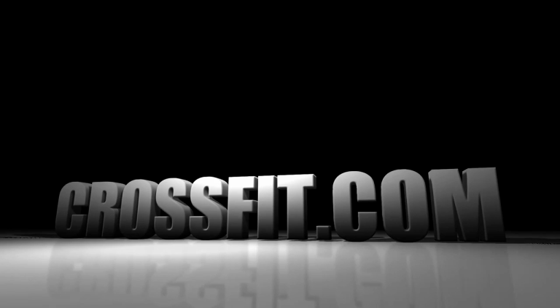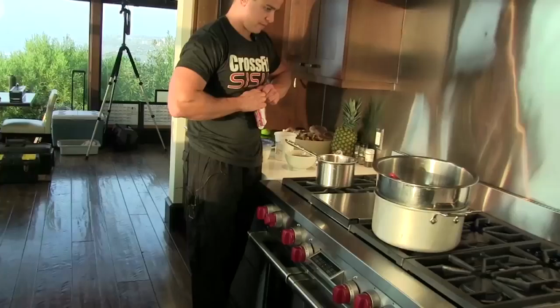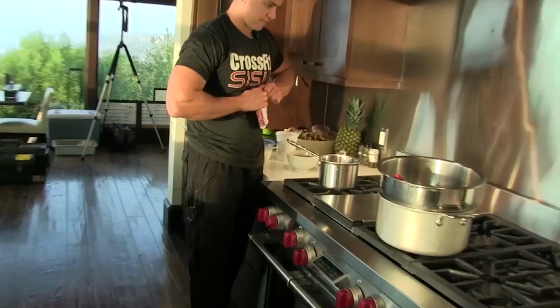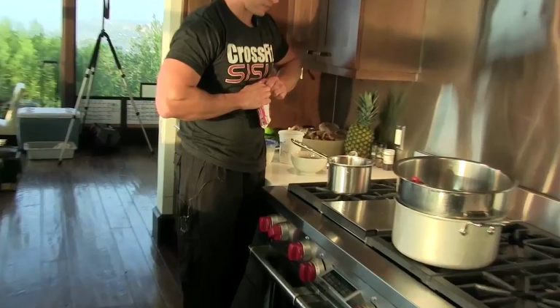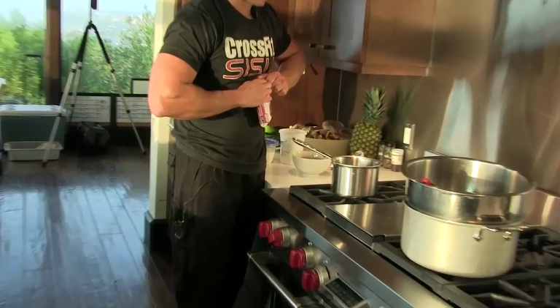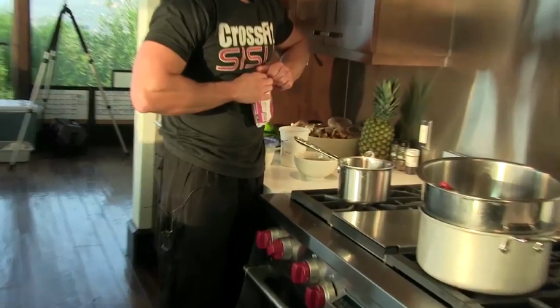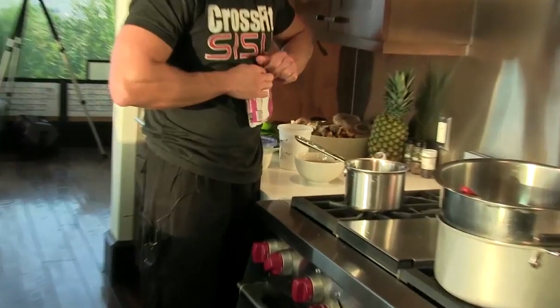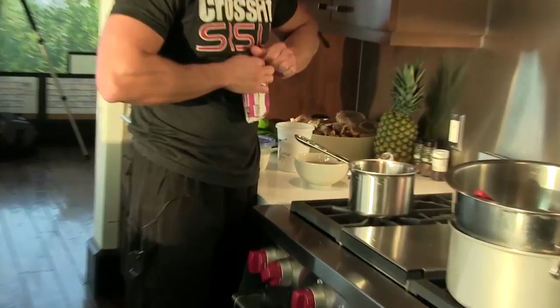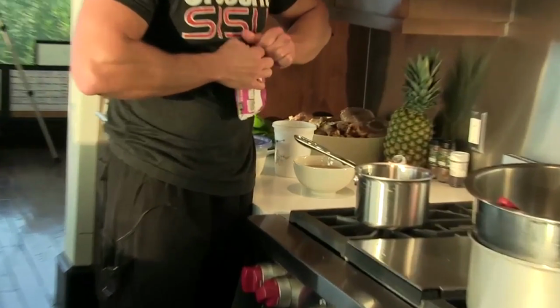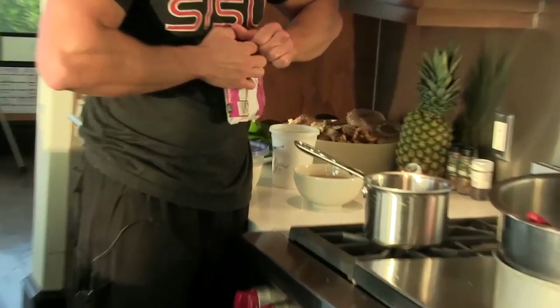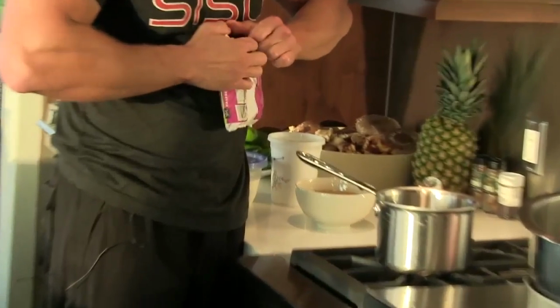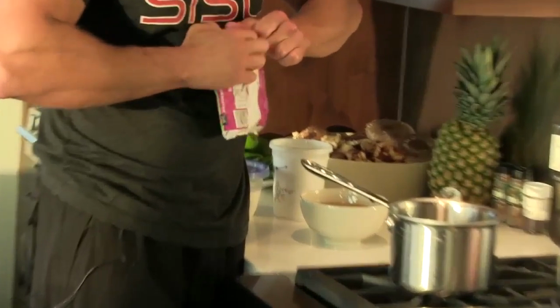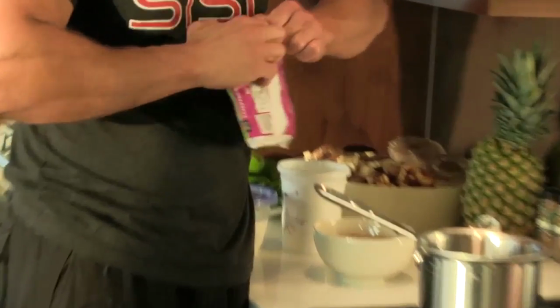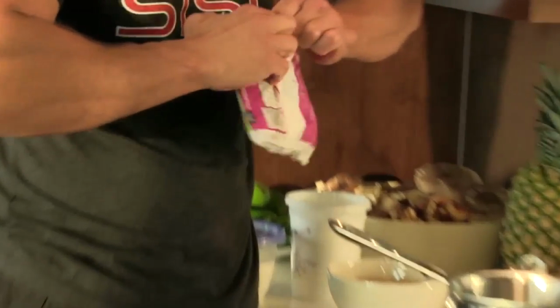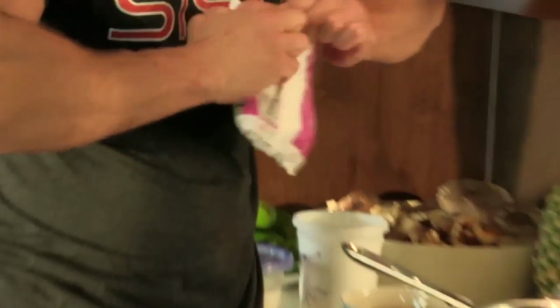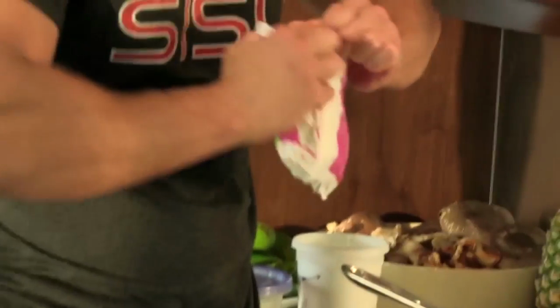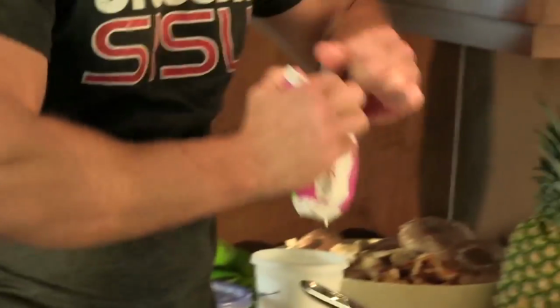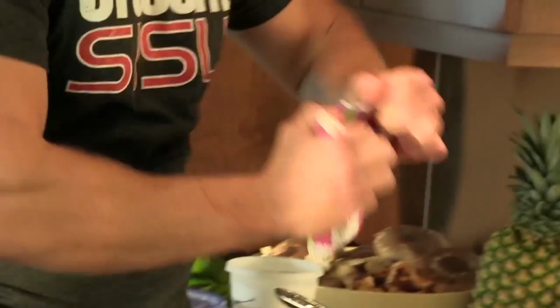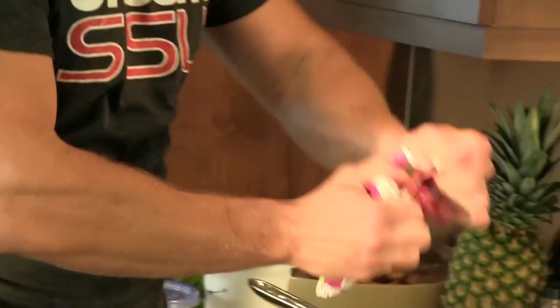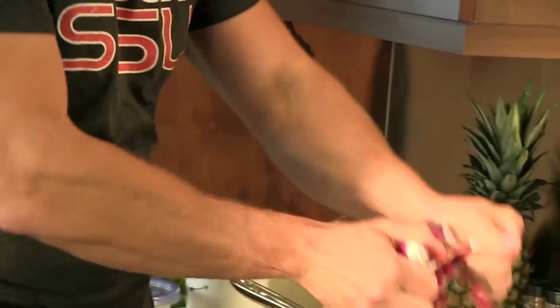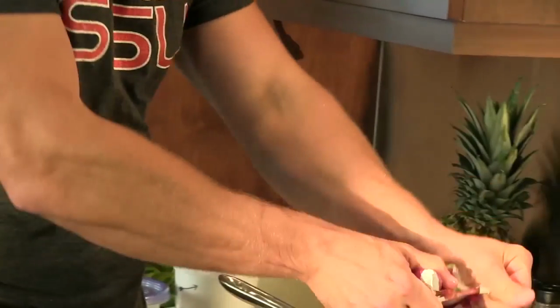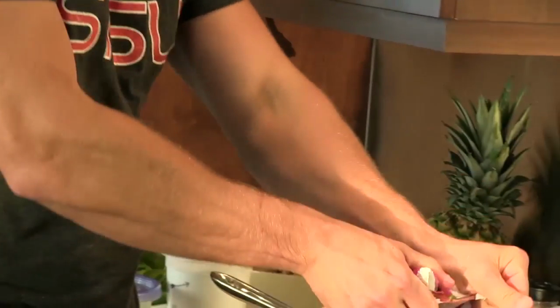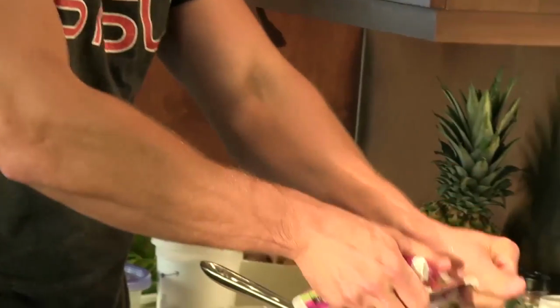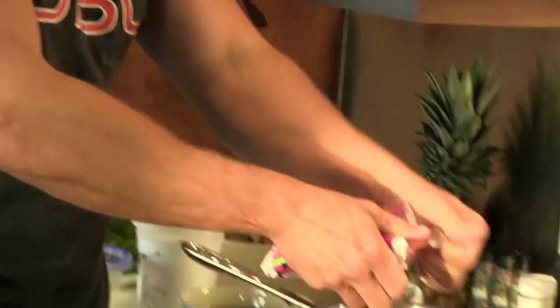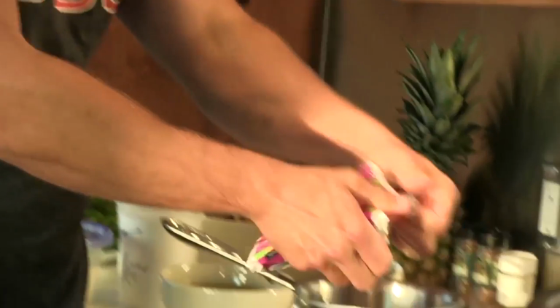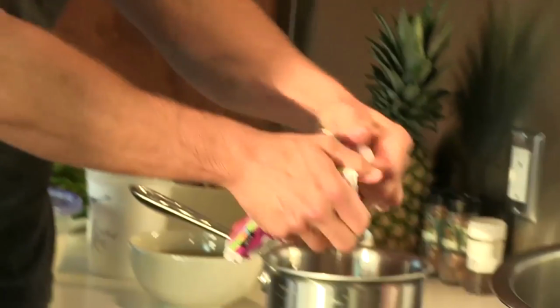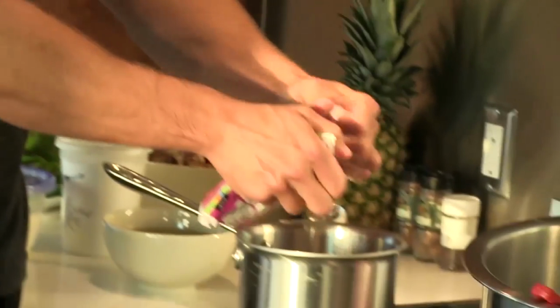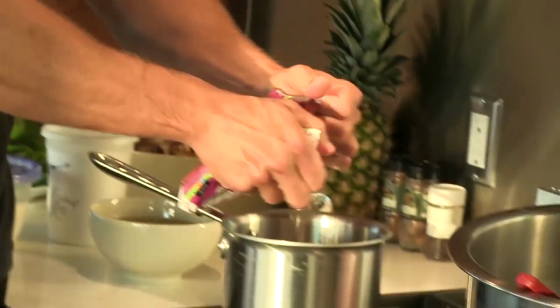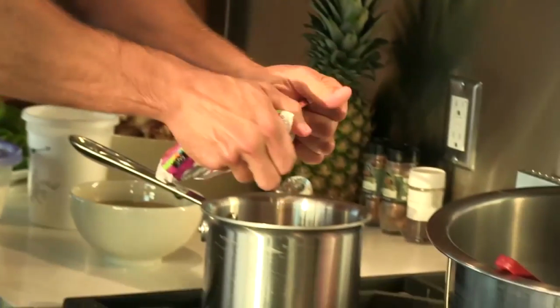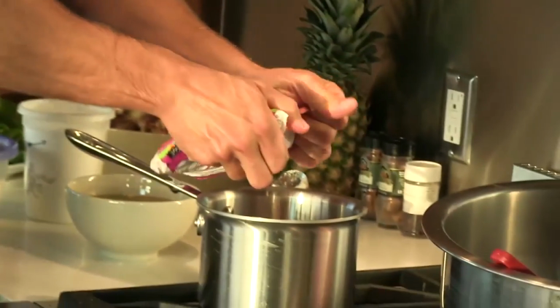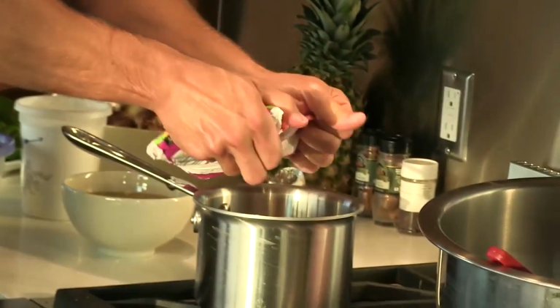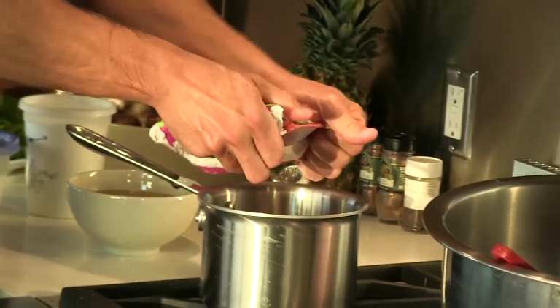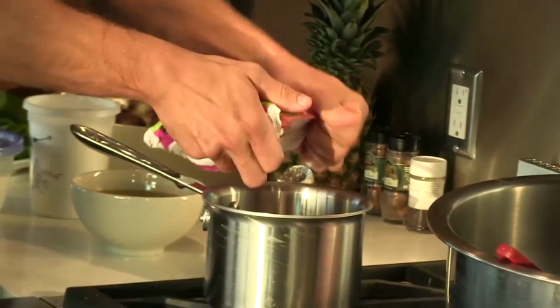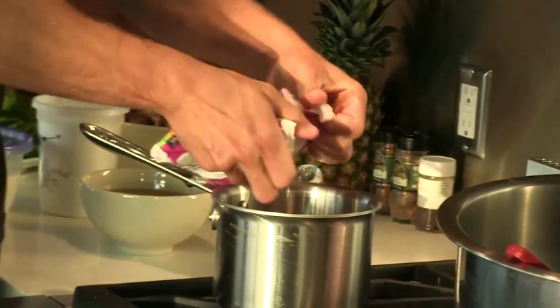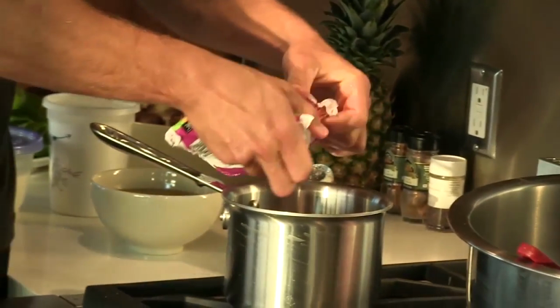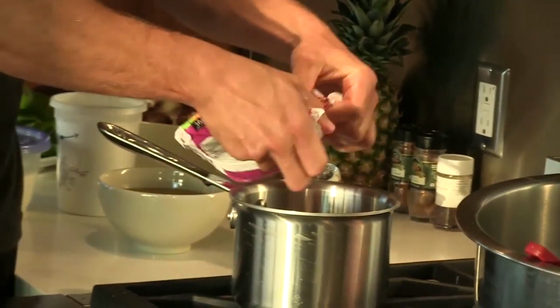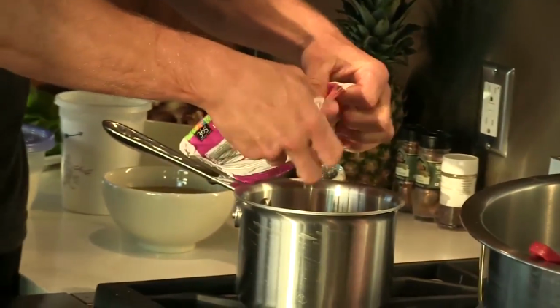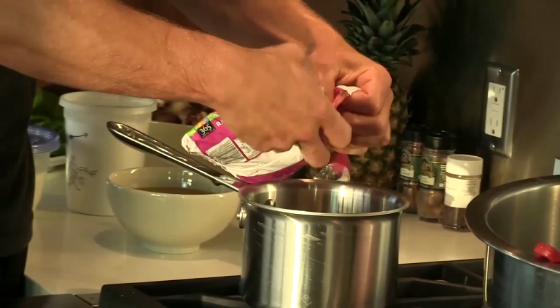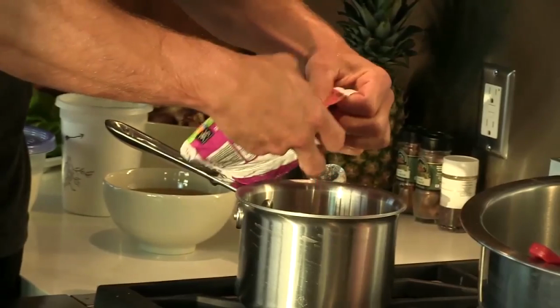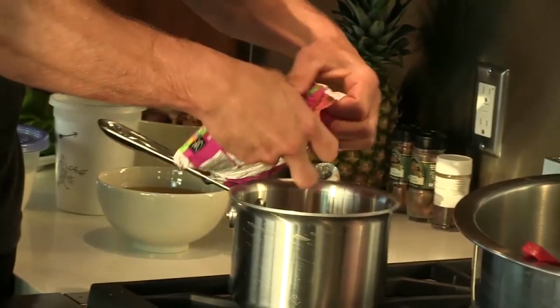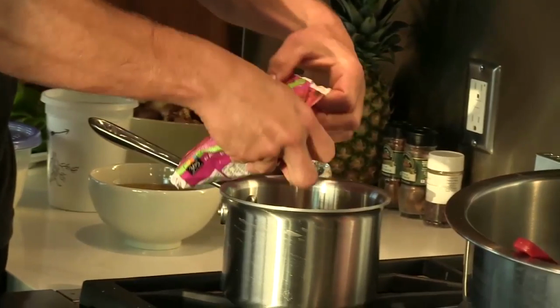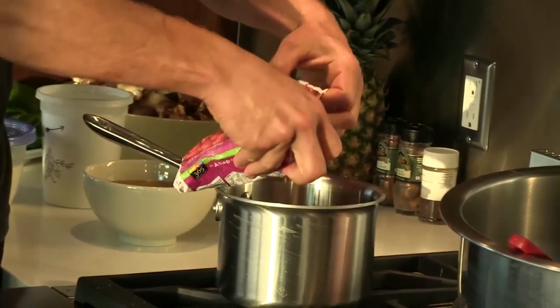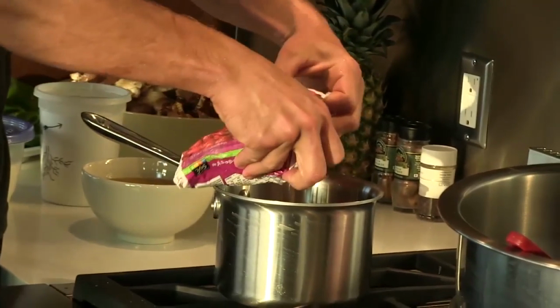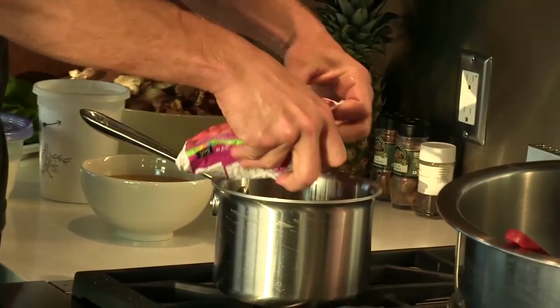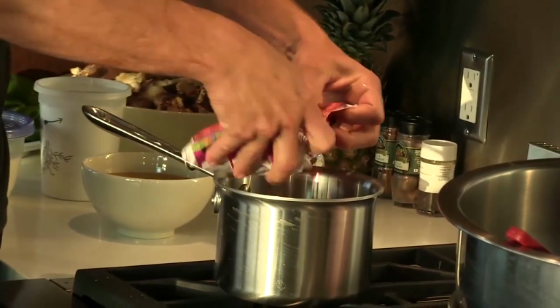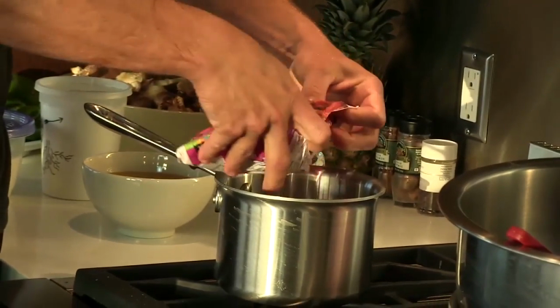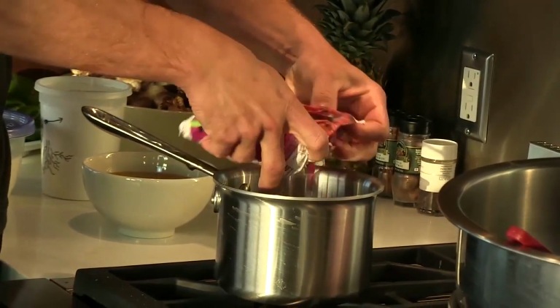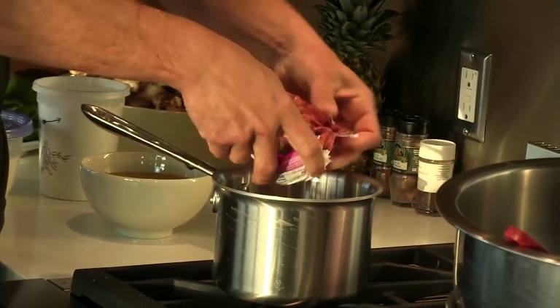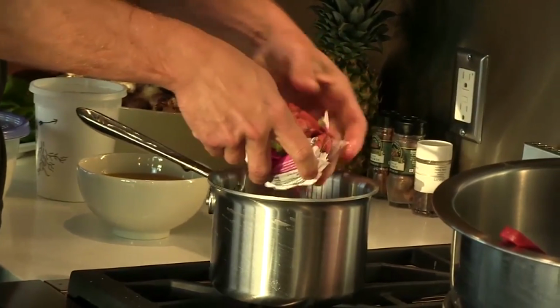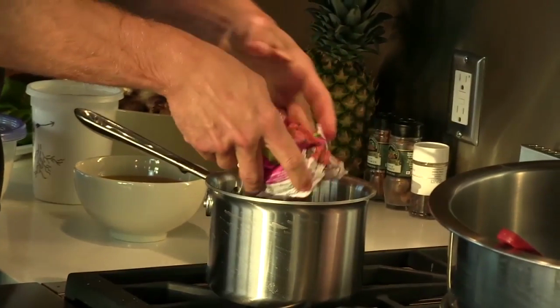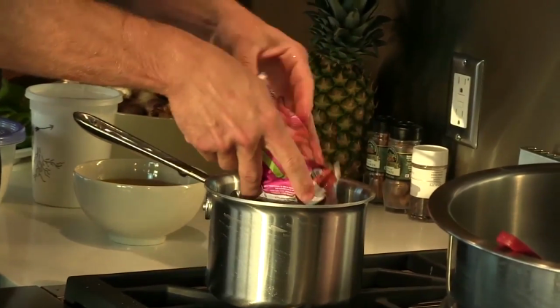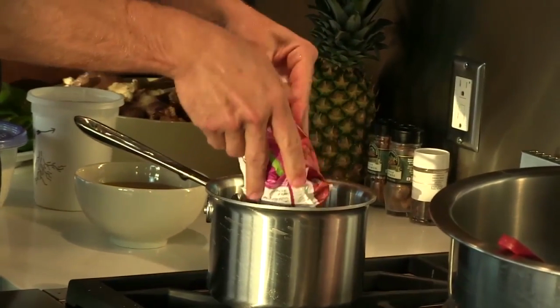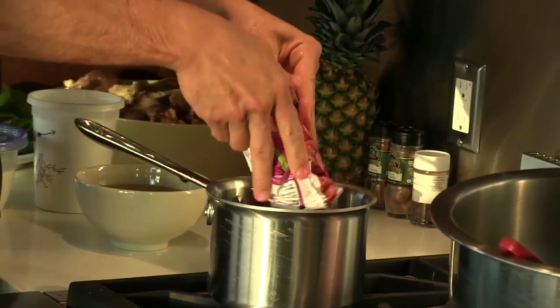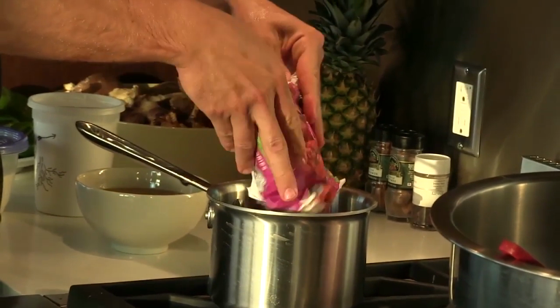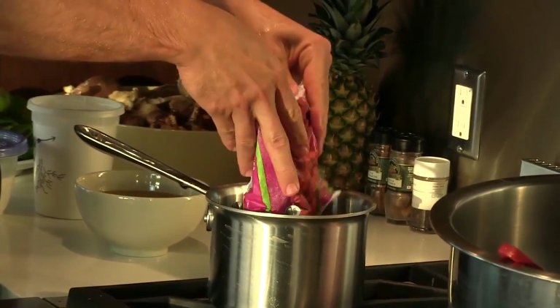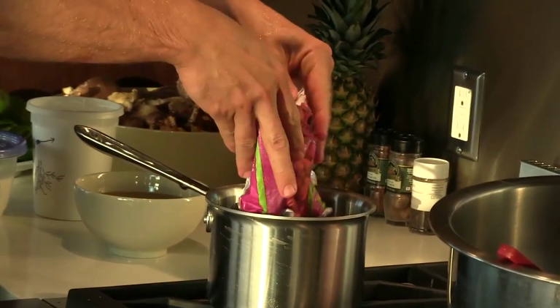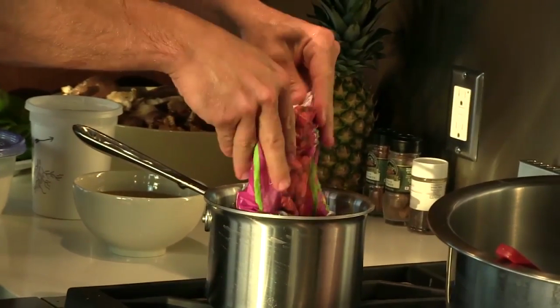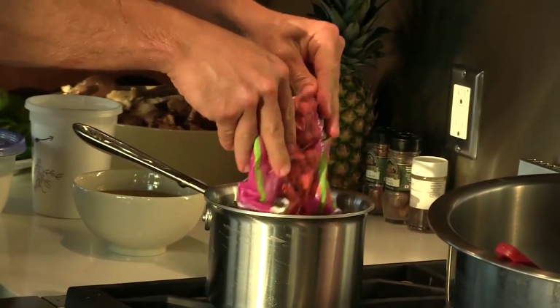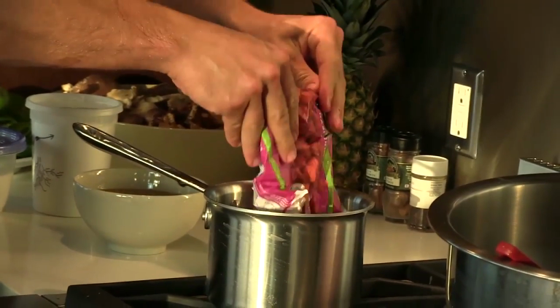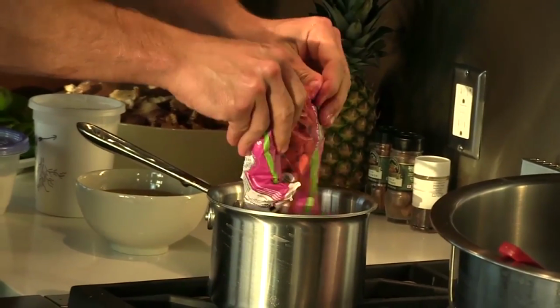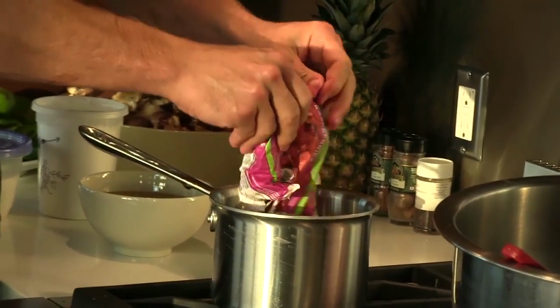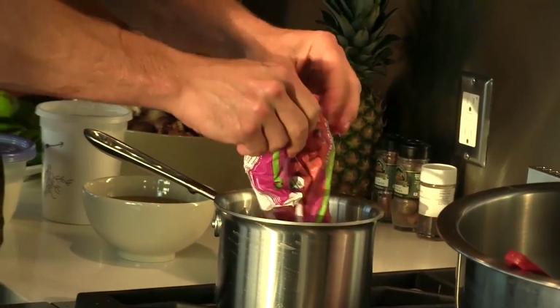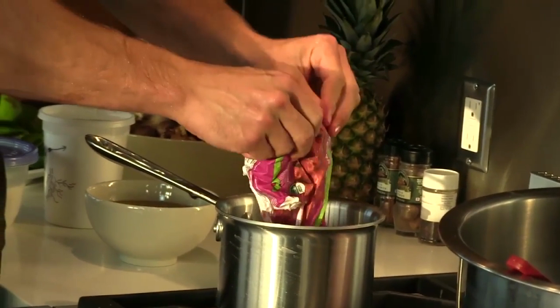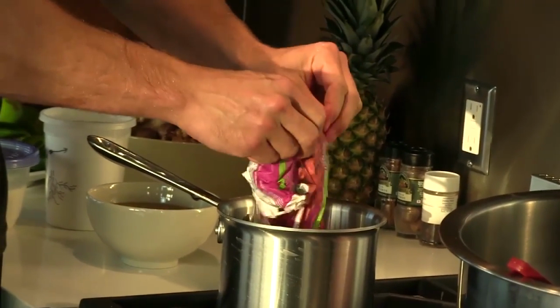Here I have a couple bags of raspberries. We're going to make a quick raspberry coulis to go with our chocolate decadence.